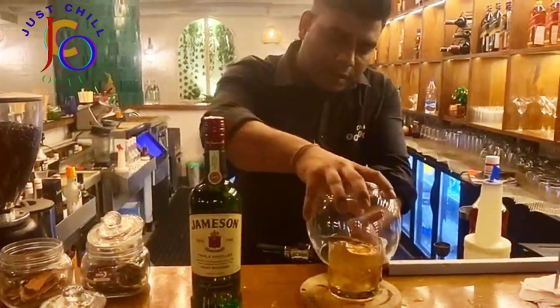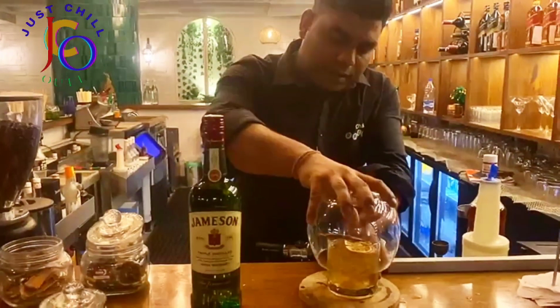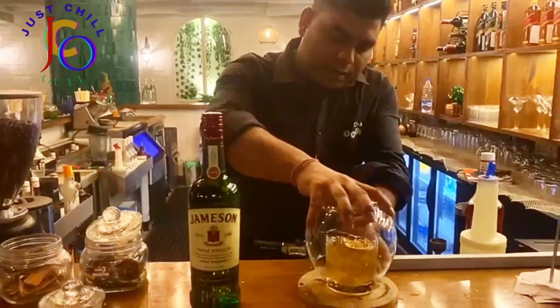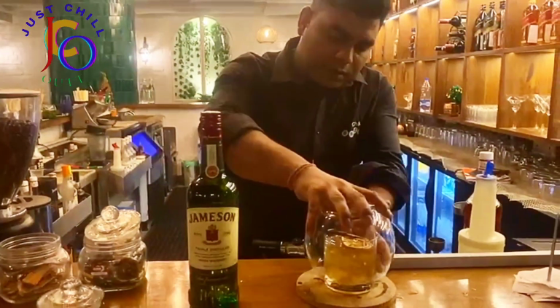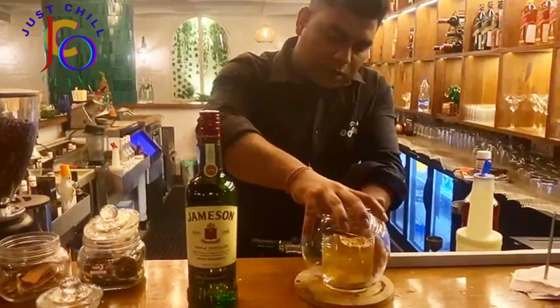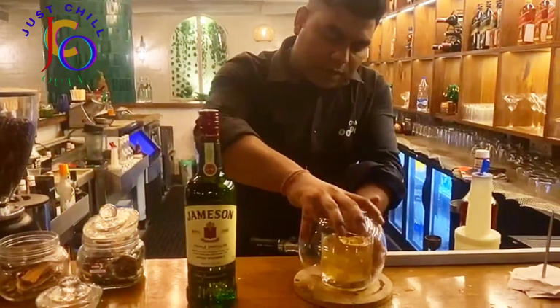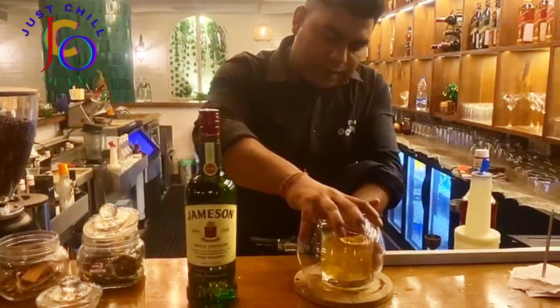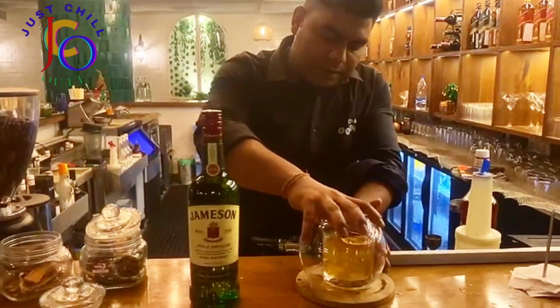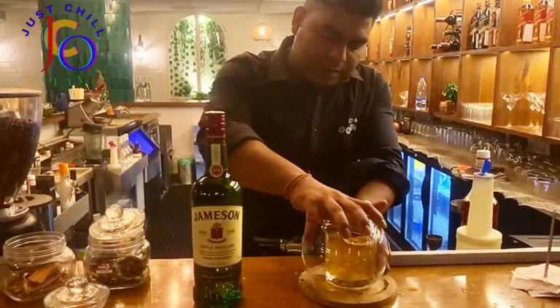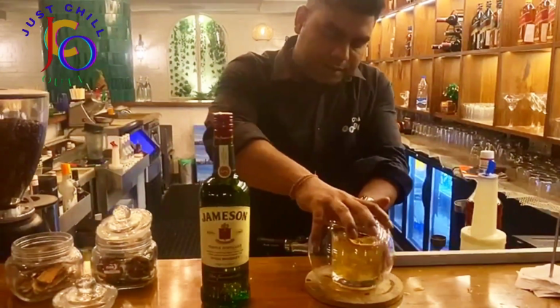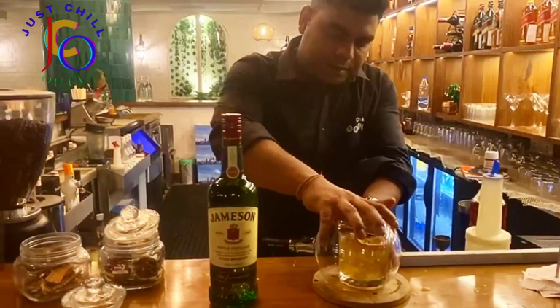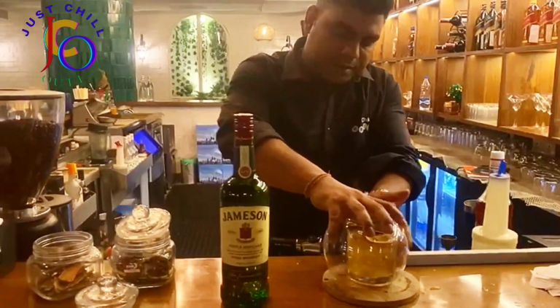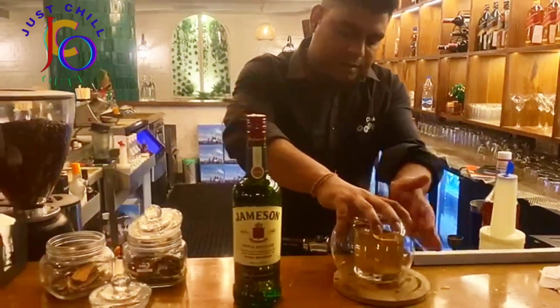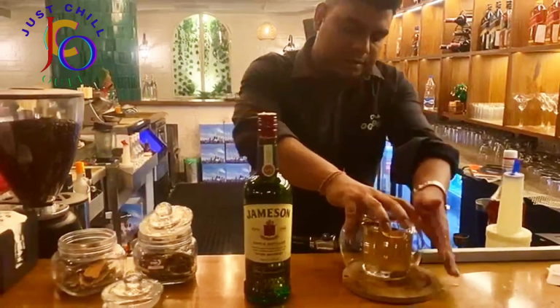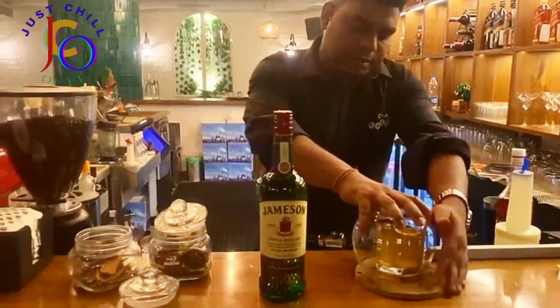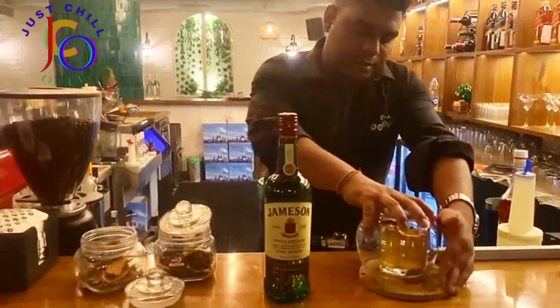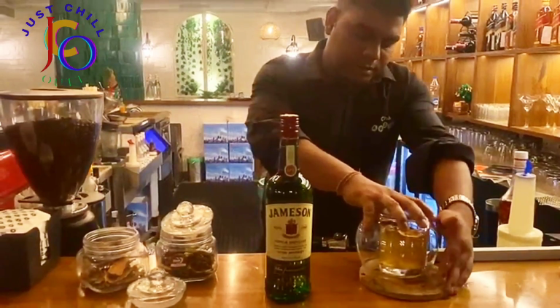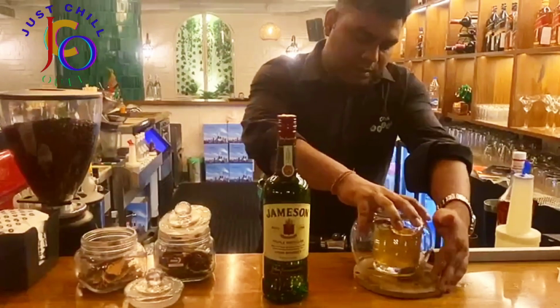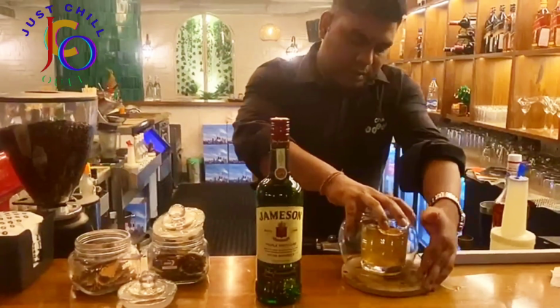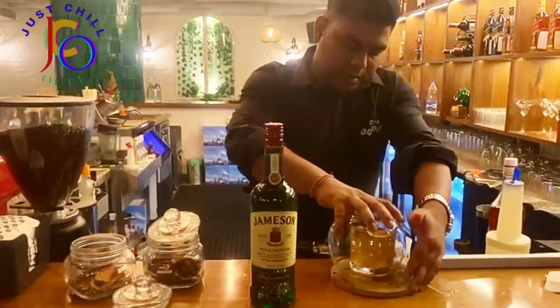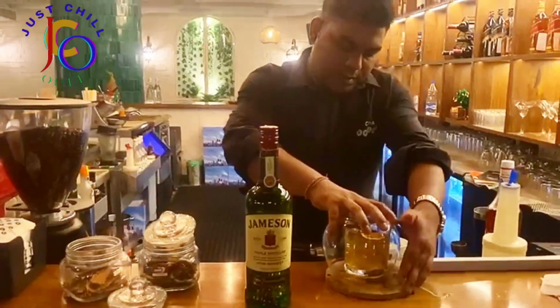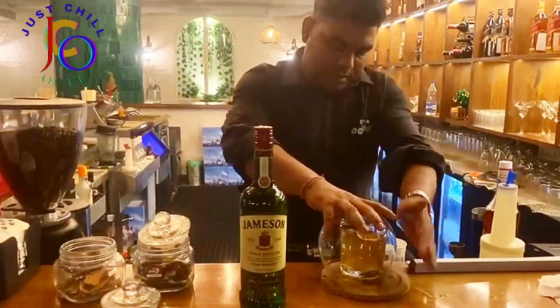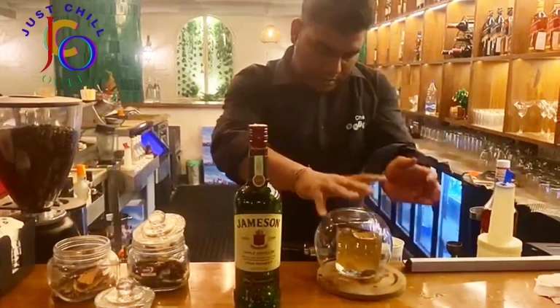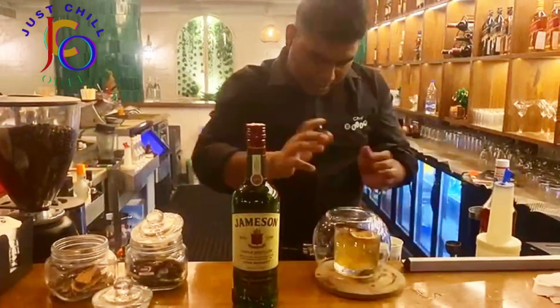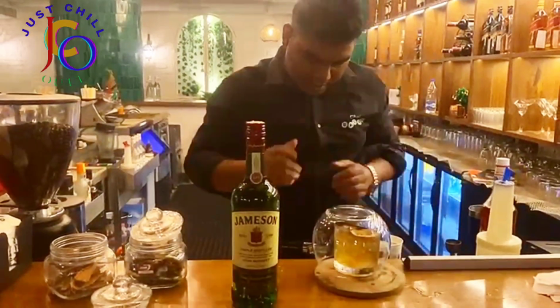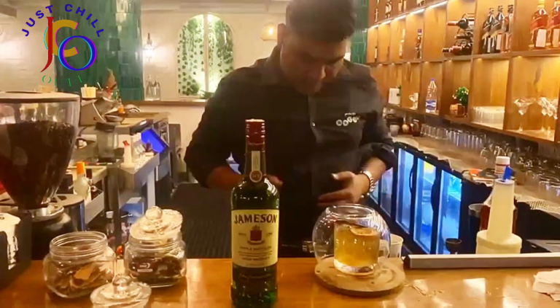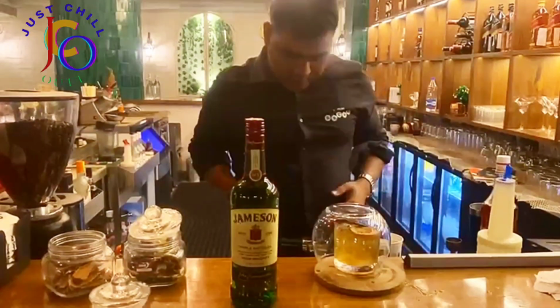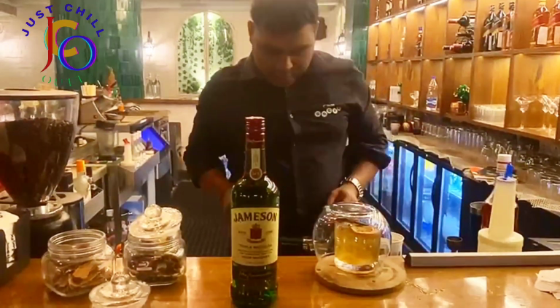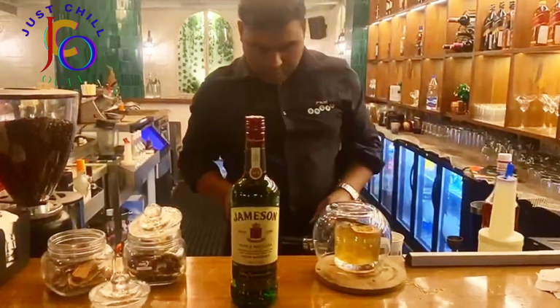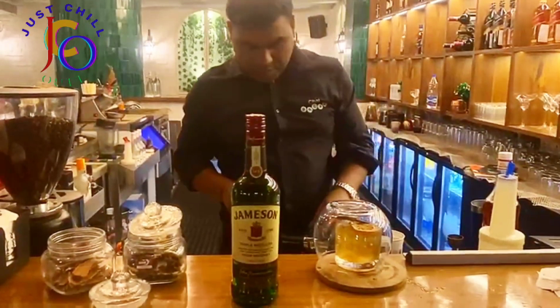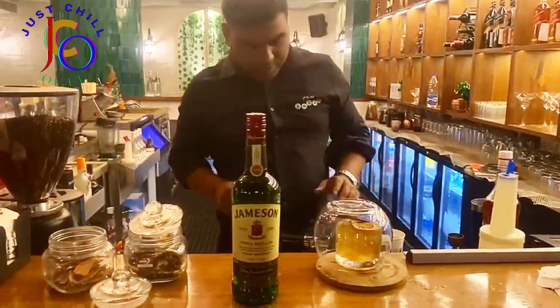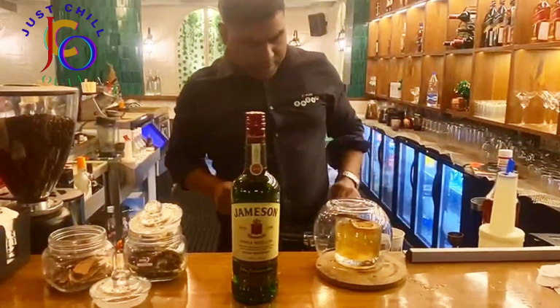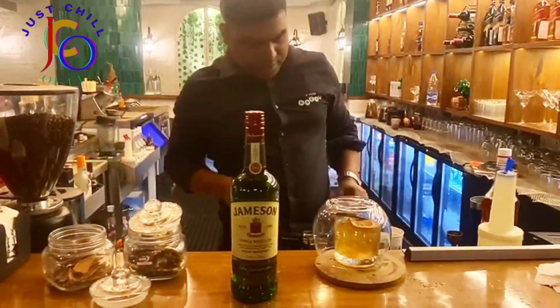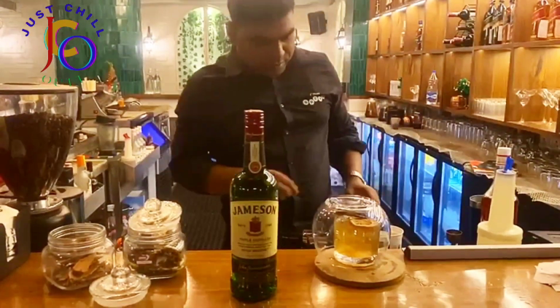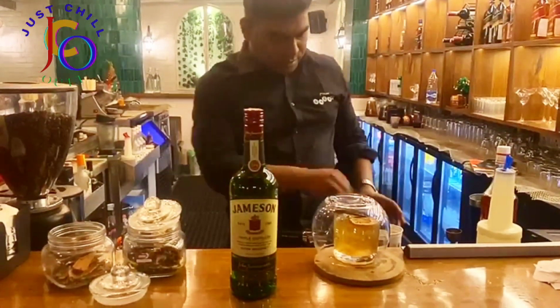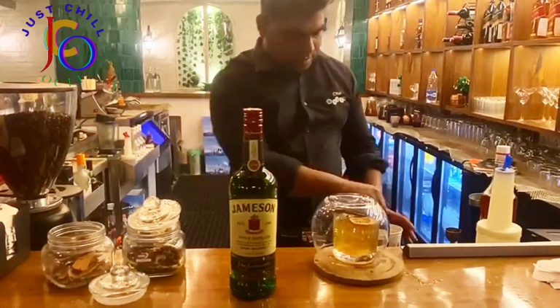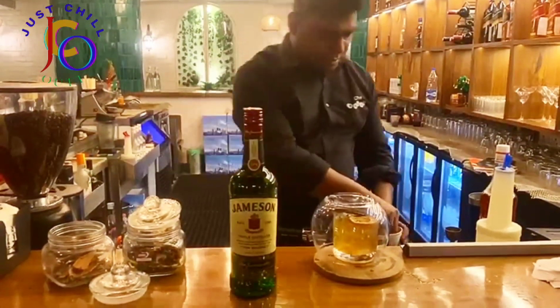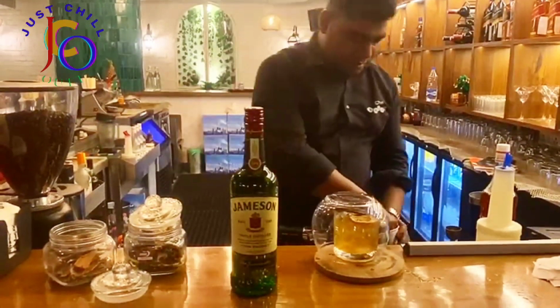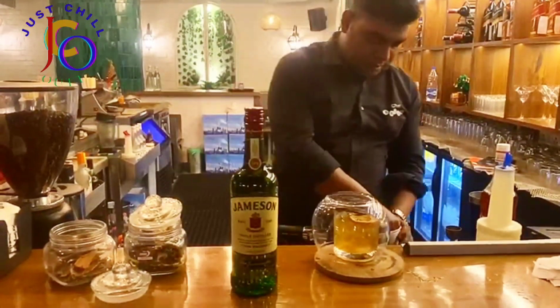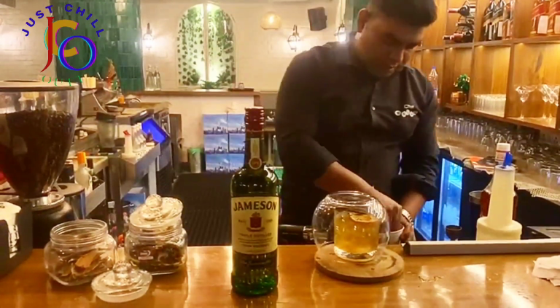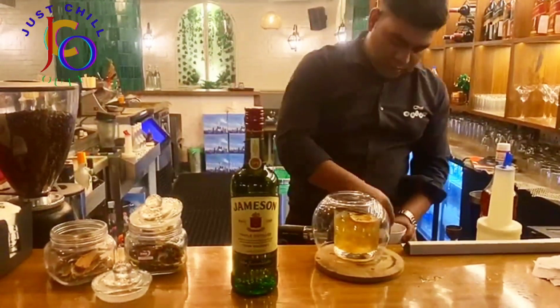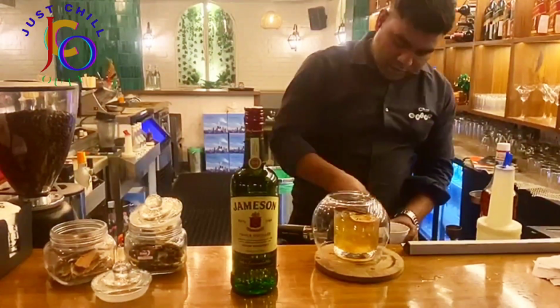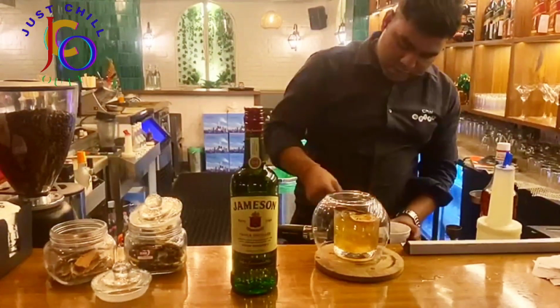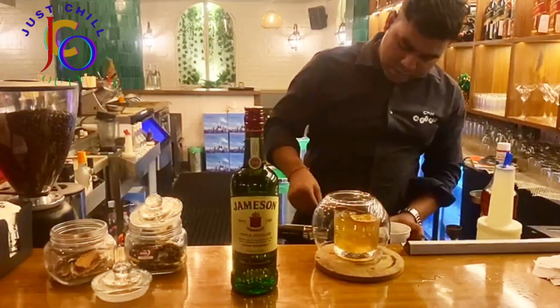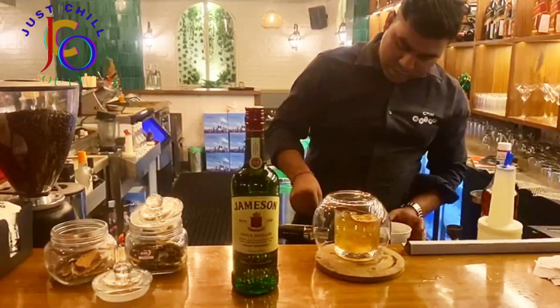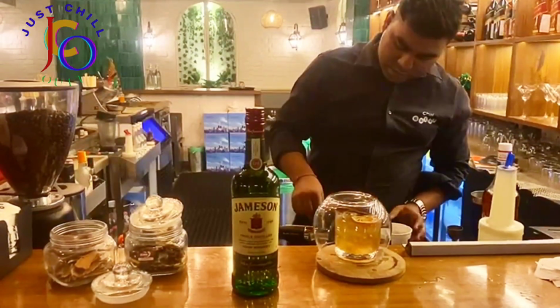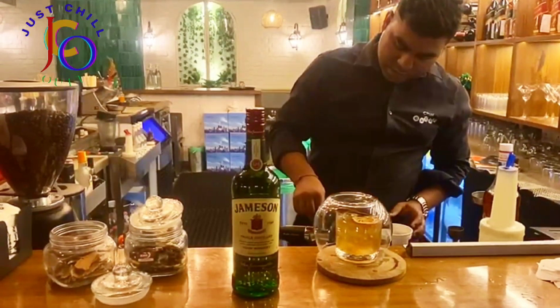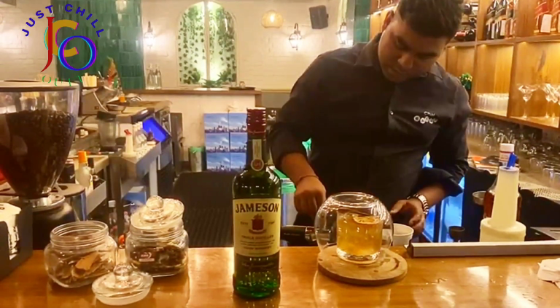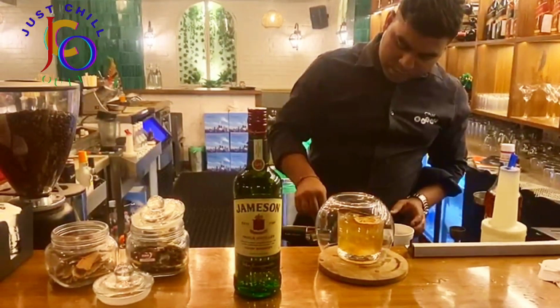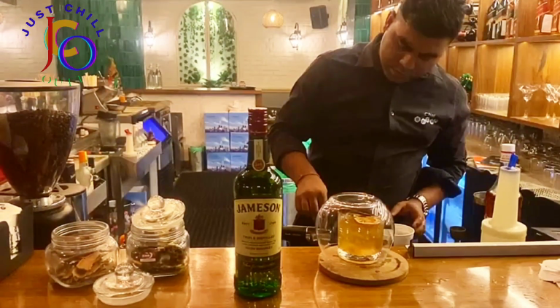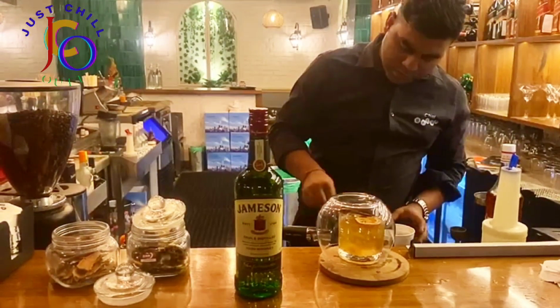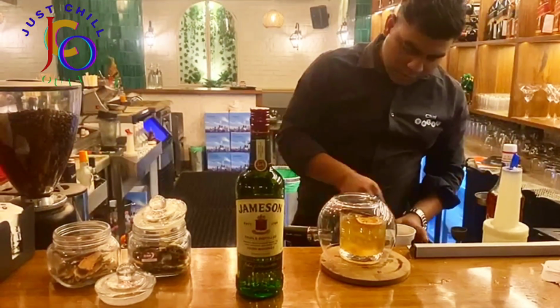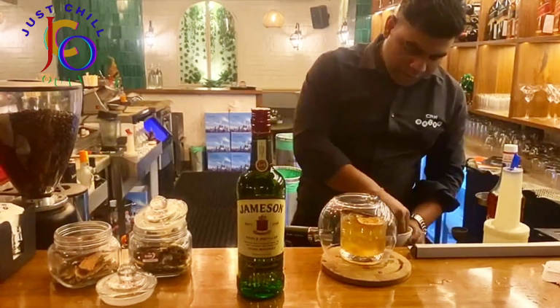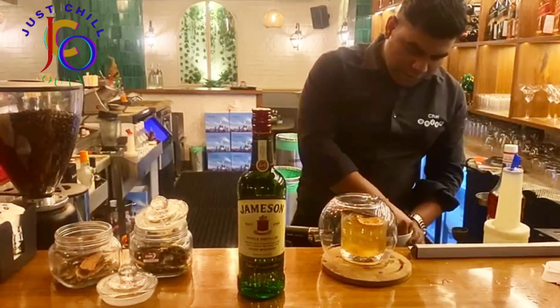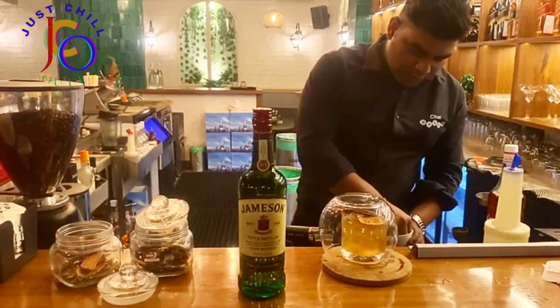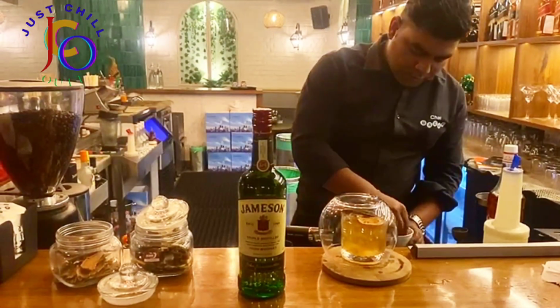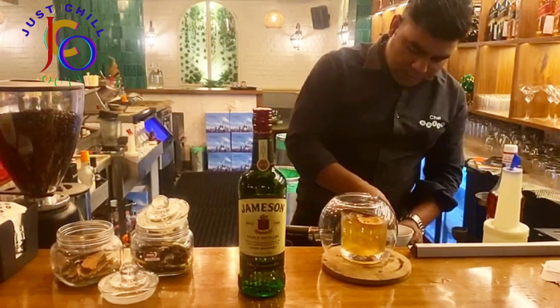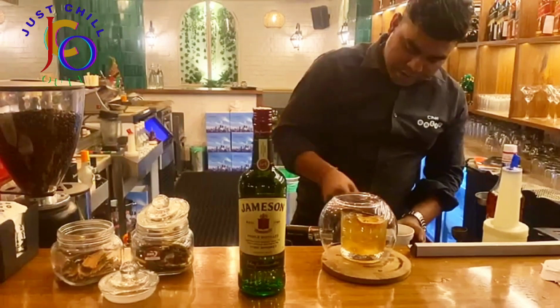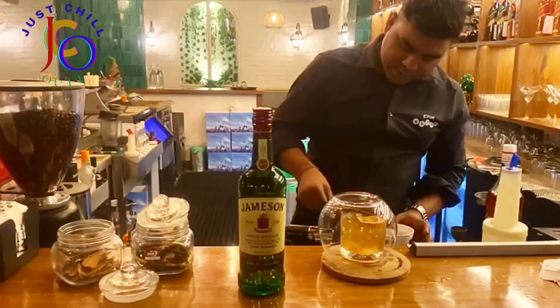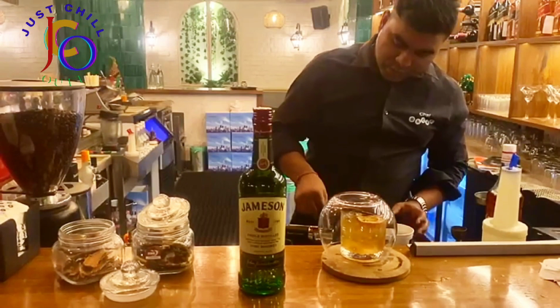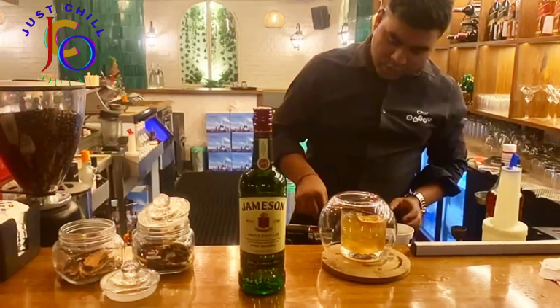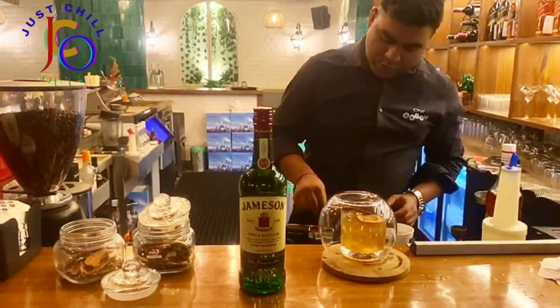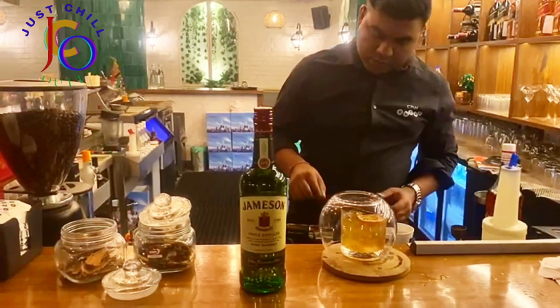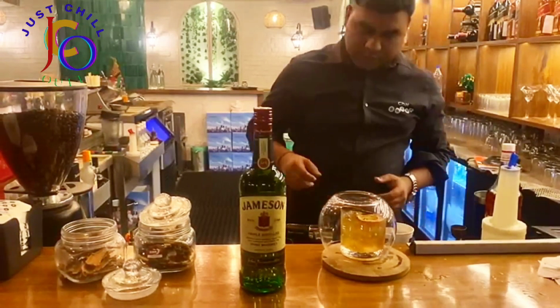And then it is covered. And then we have a nice giraffe move.